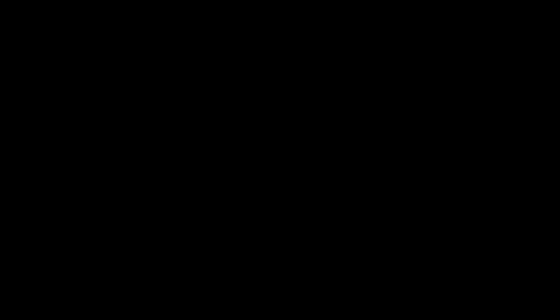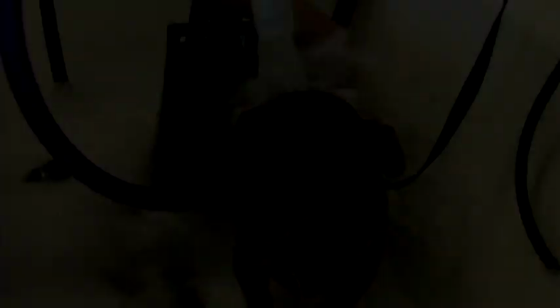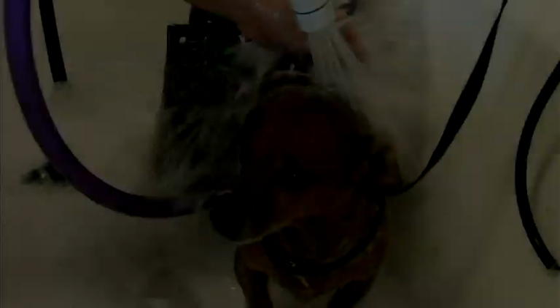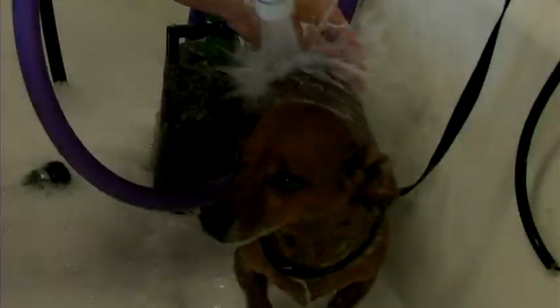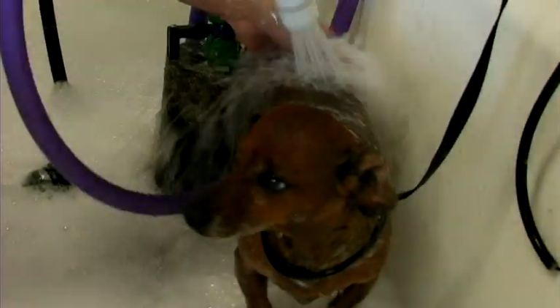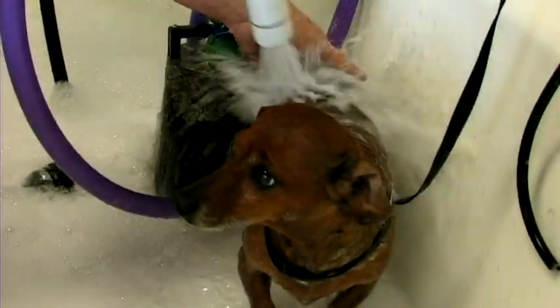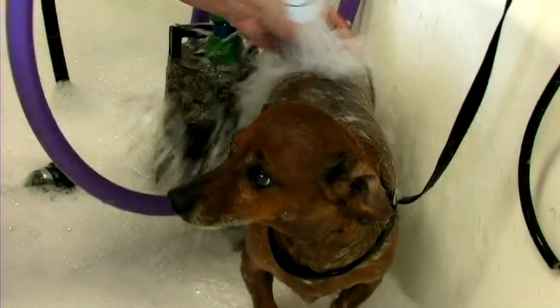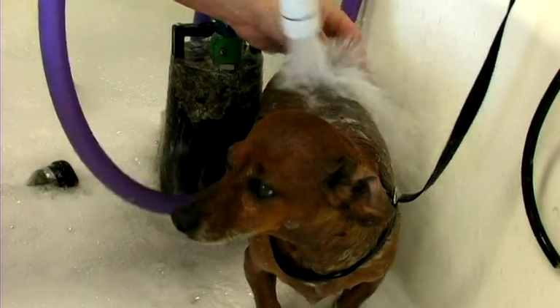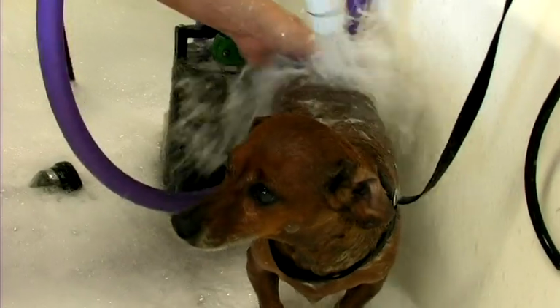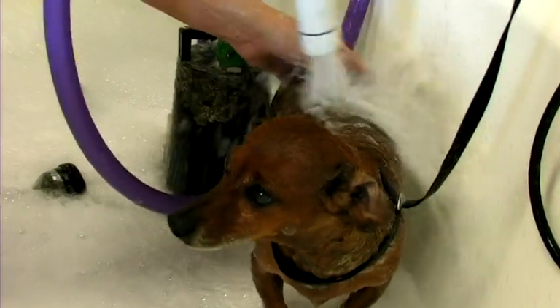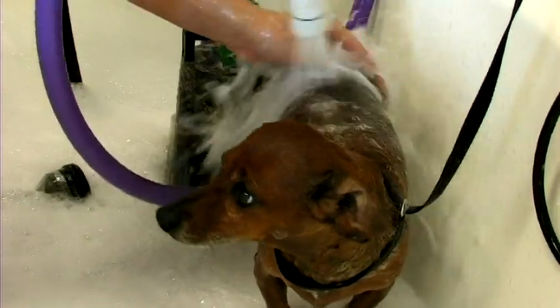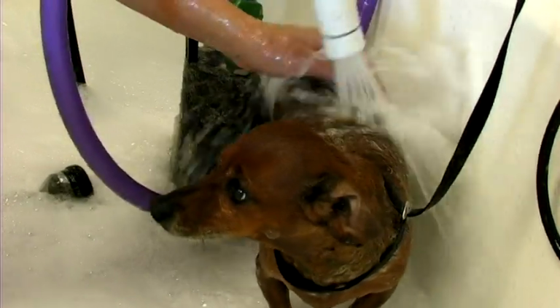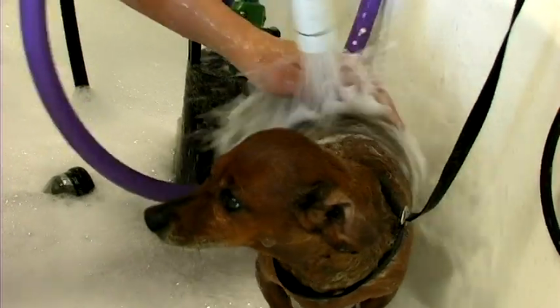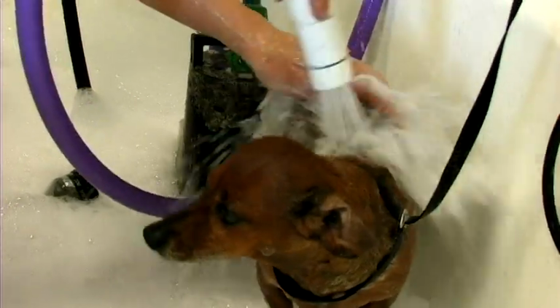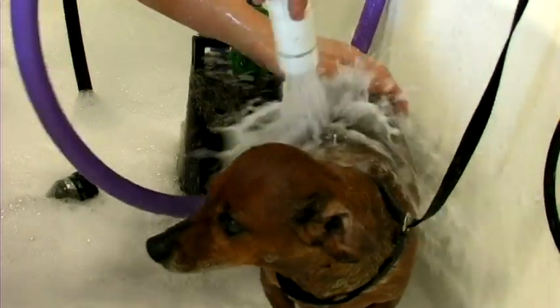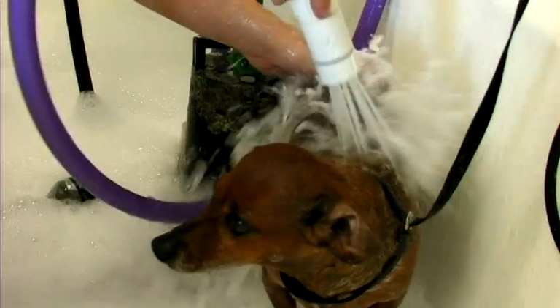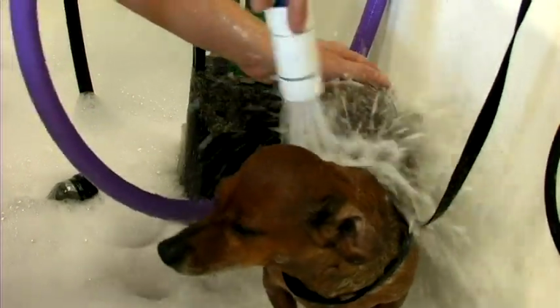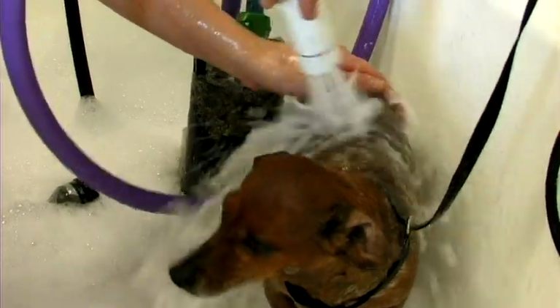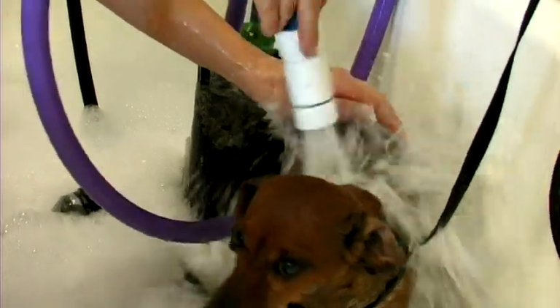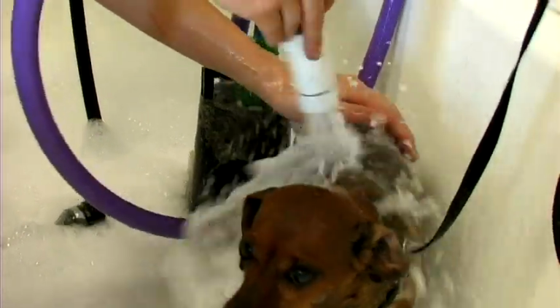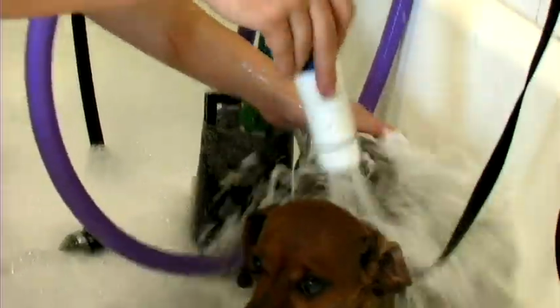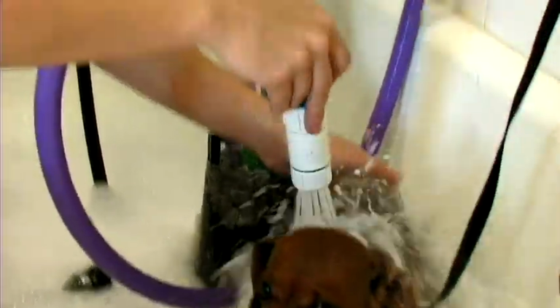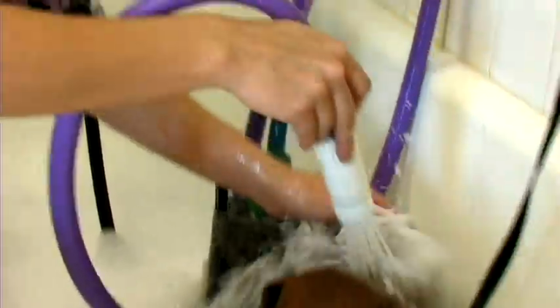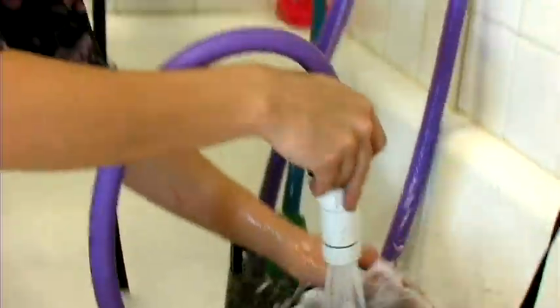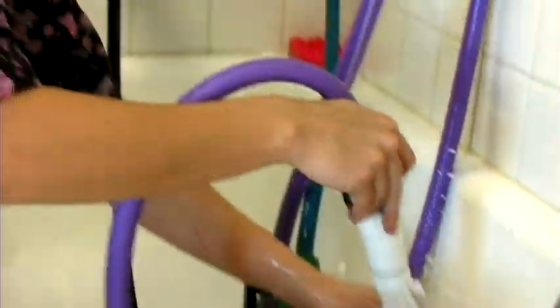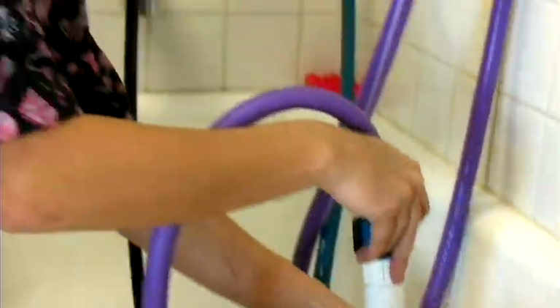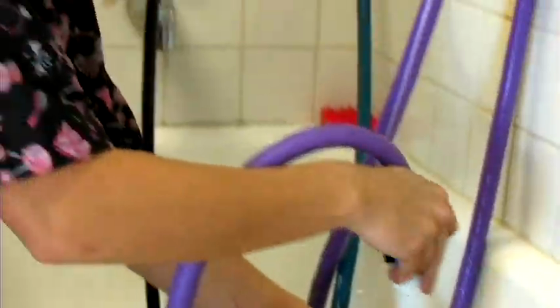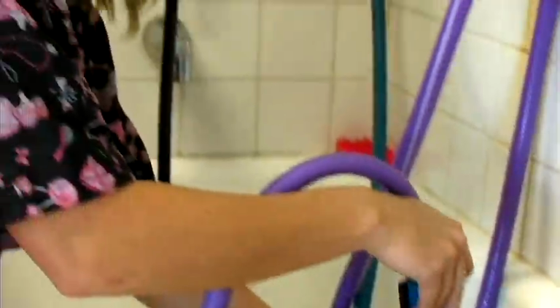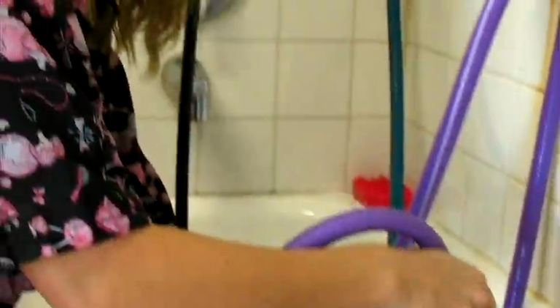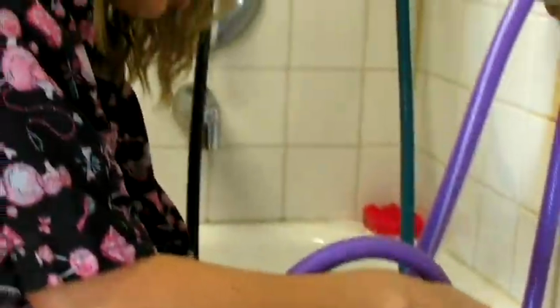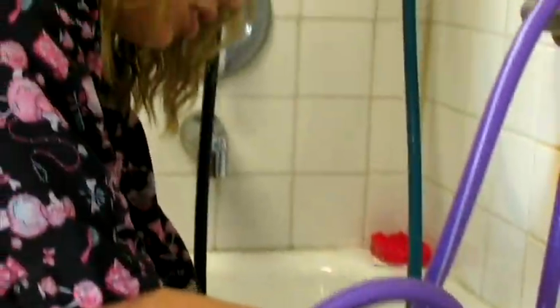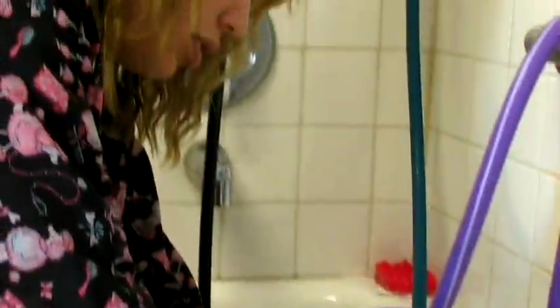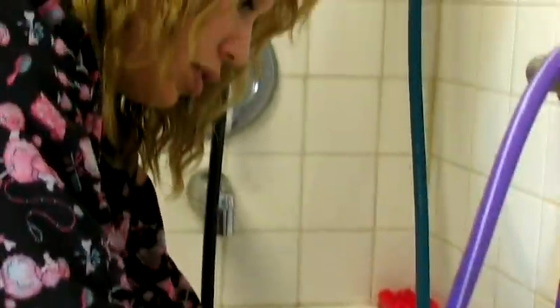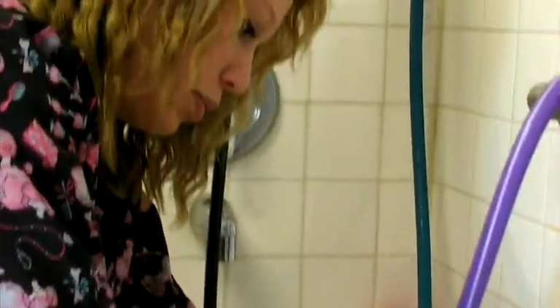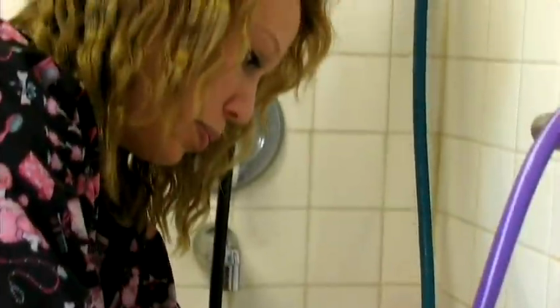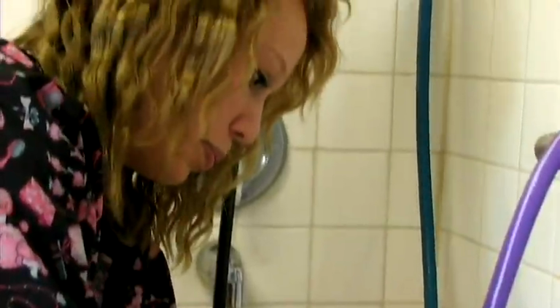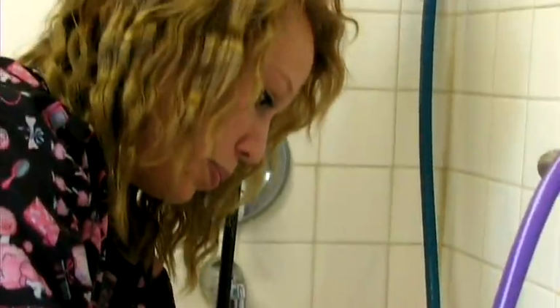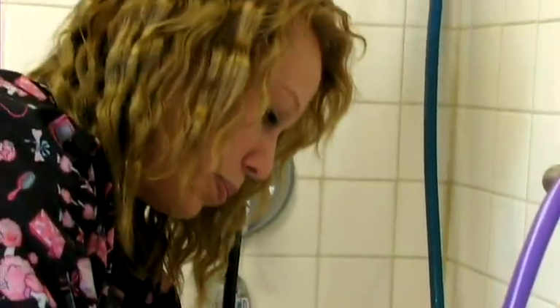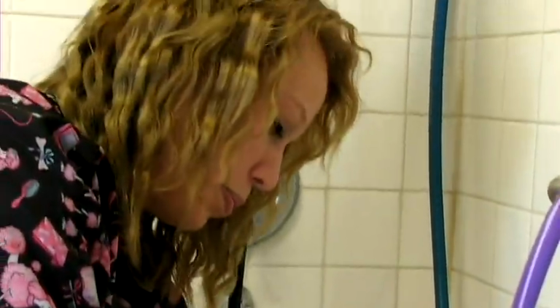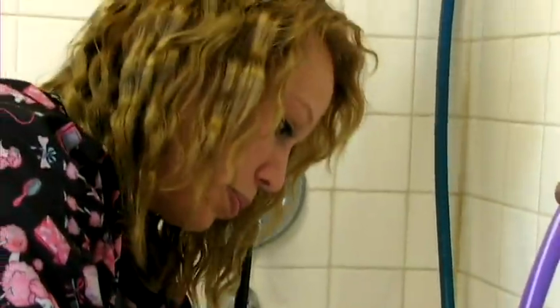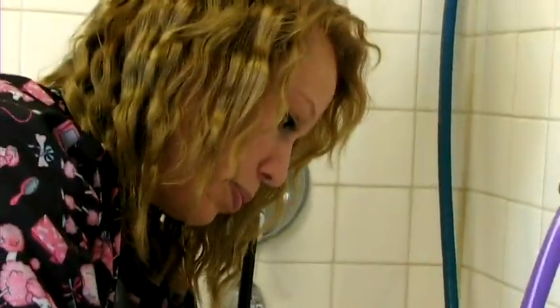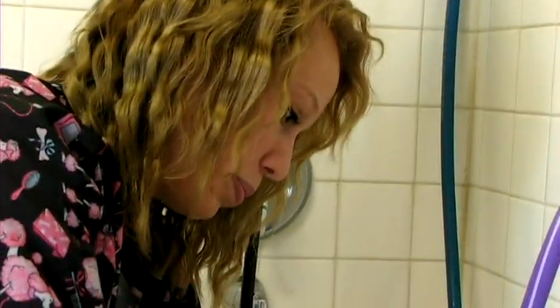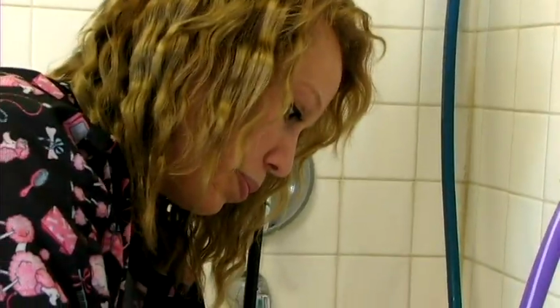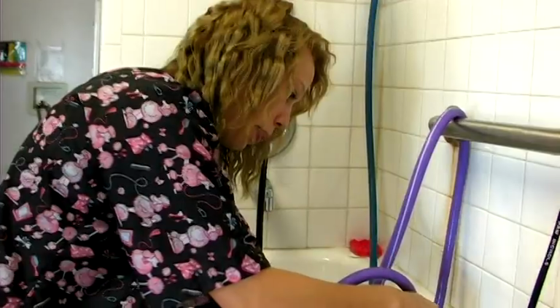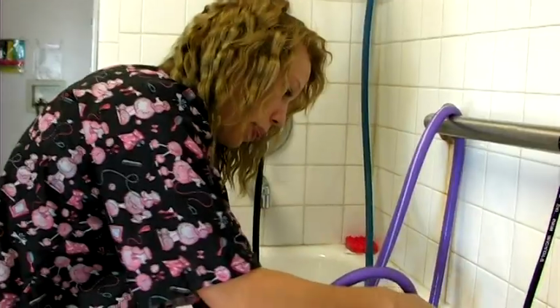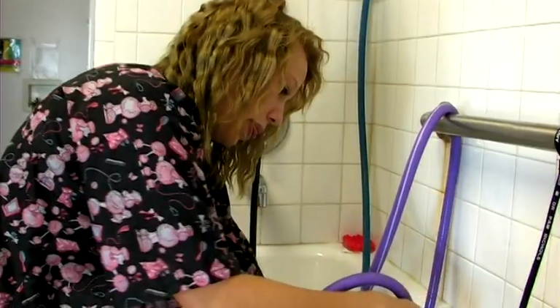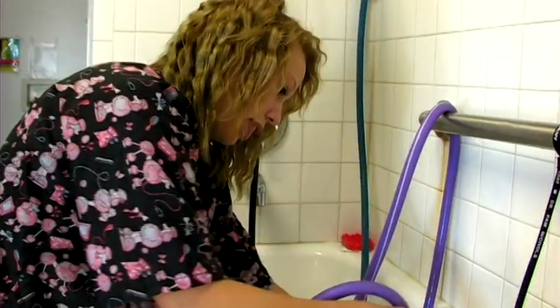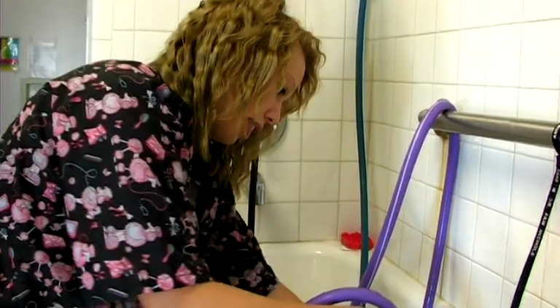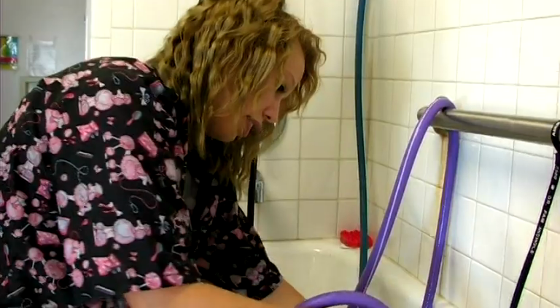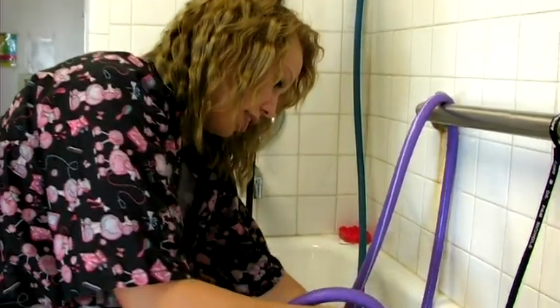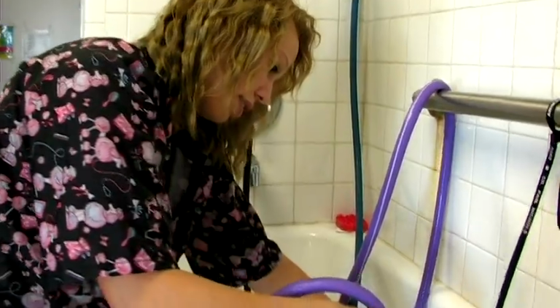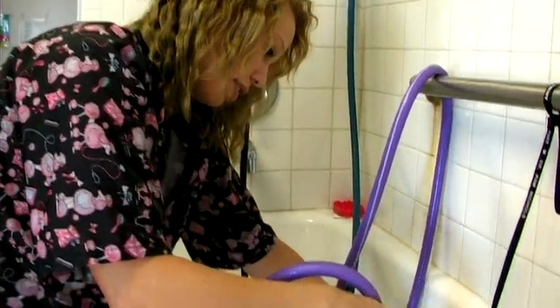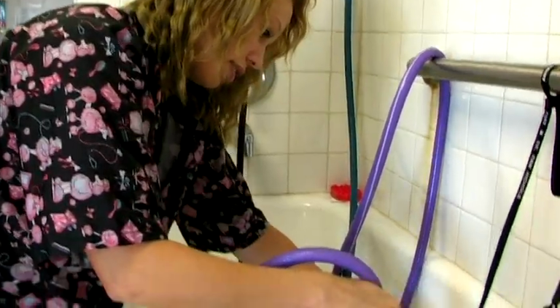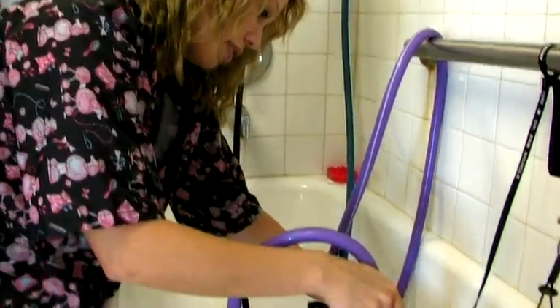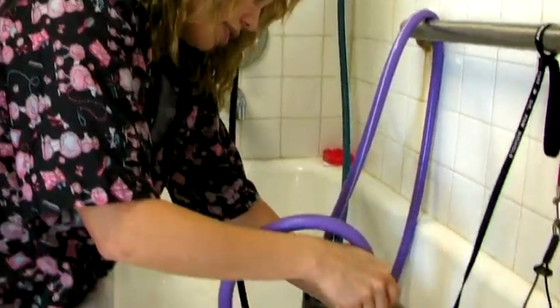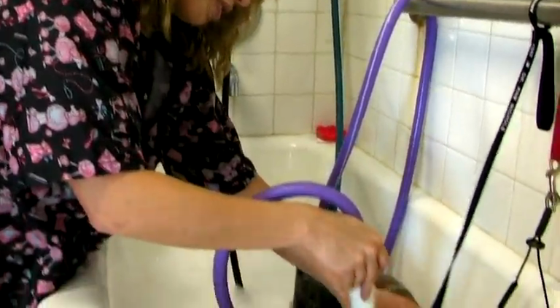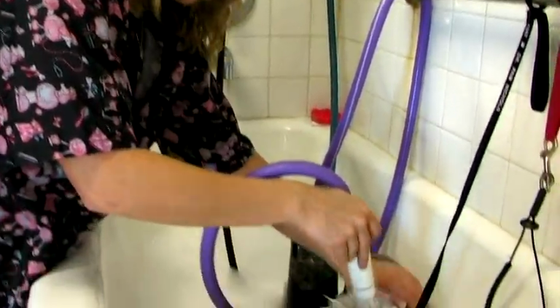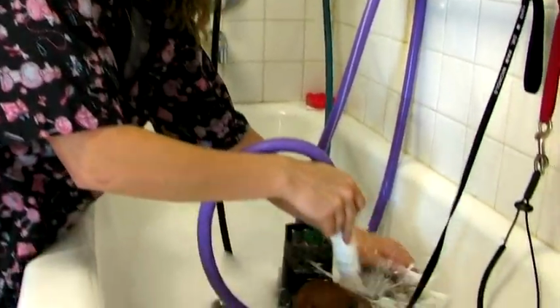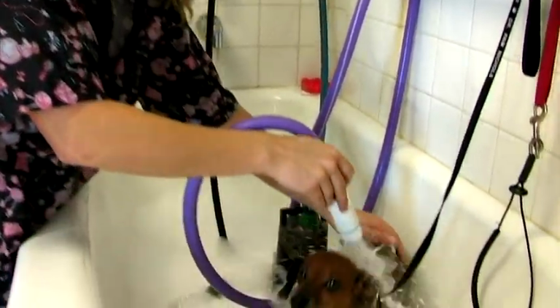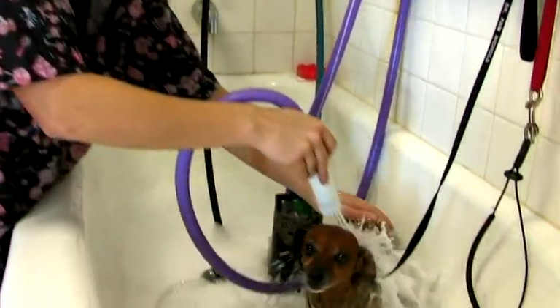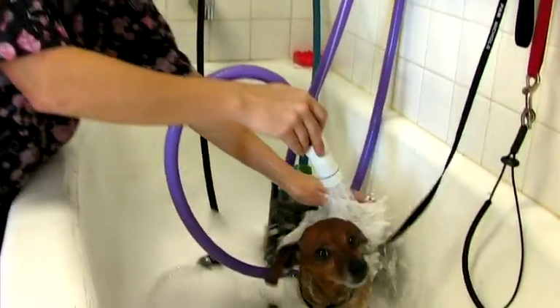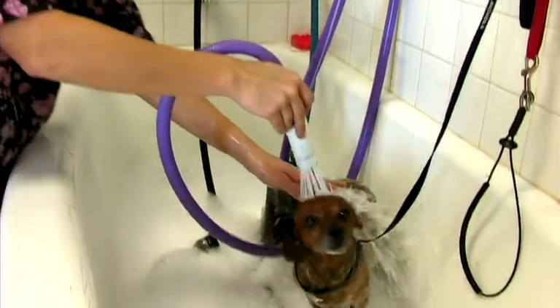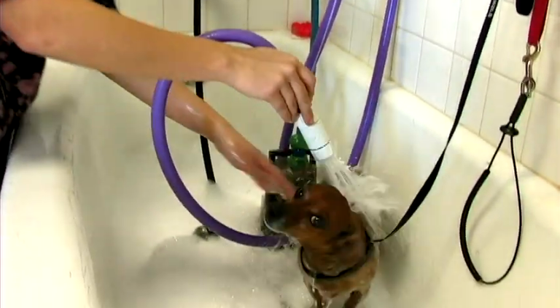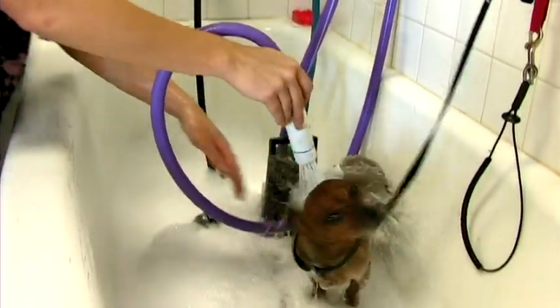Hi, this is Sammy at the Animal Care Center in West Bountiful, Utah. I have Ruby here to help me demonstrate how to trim a dog's nails.